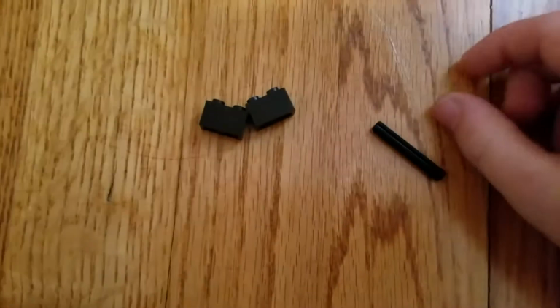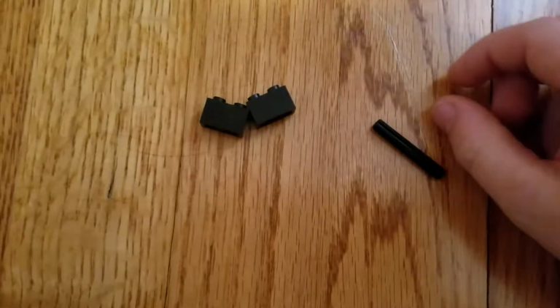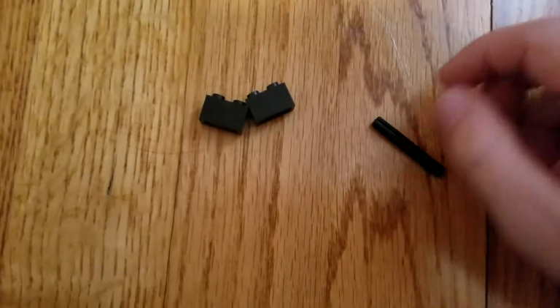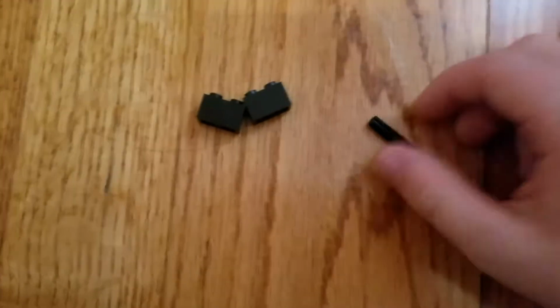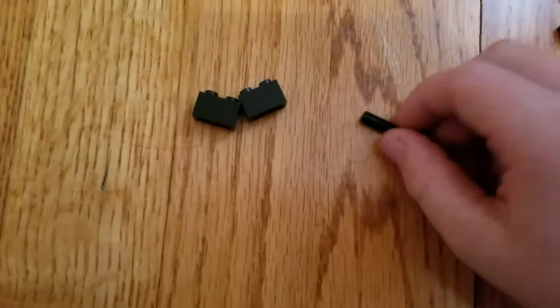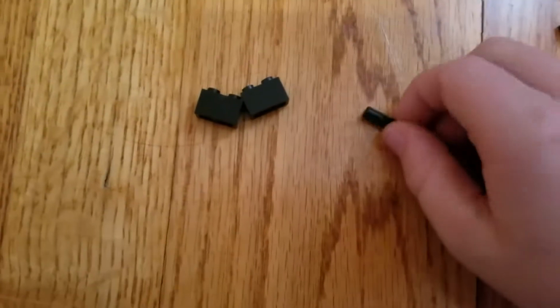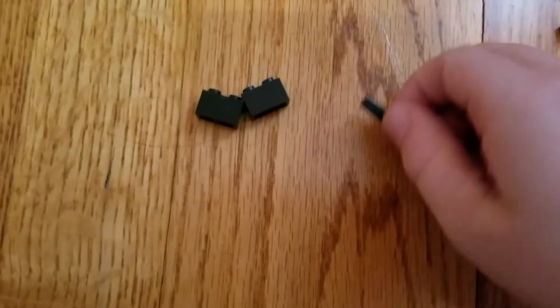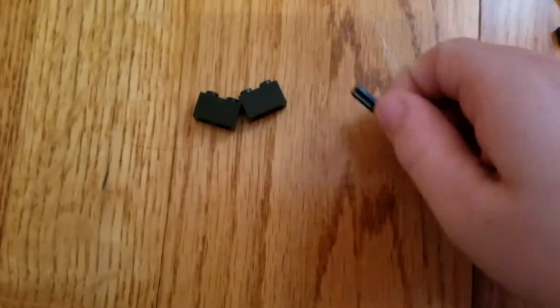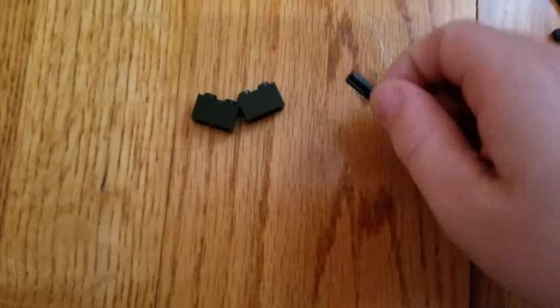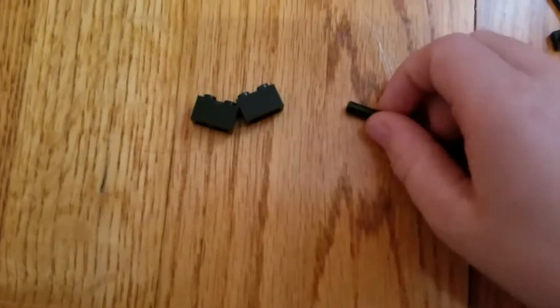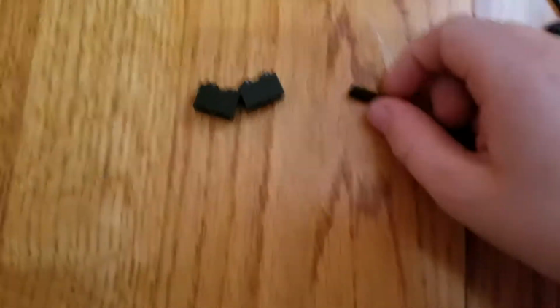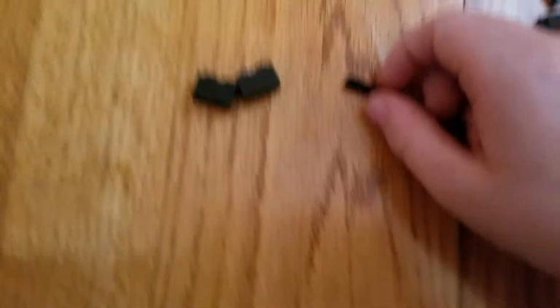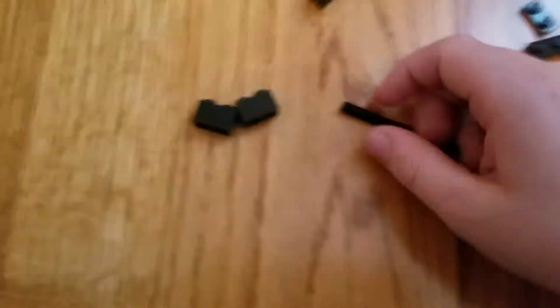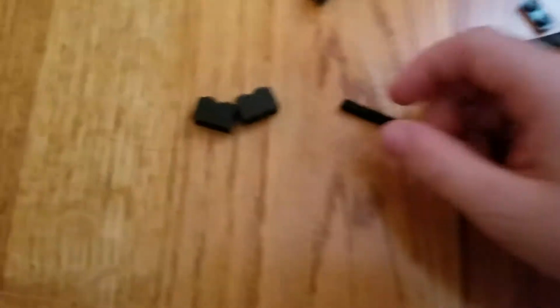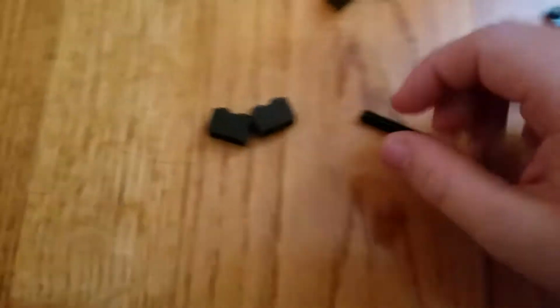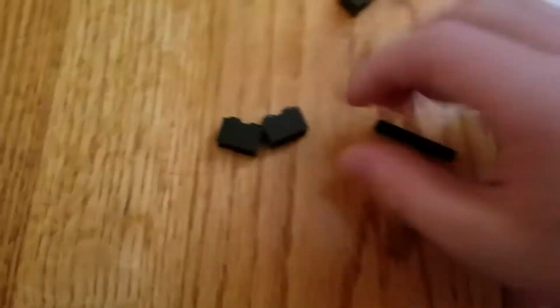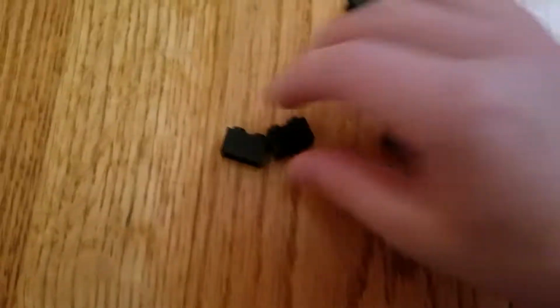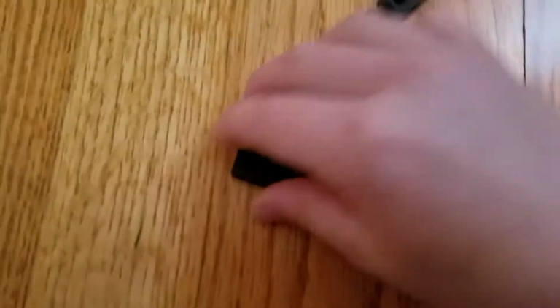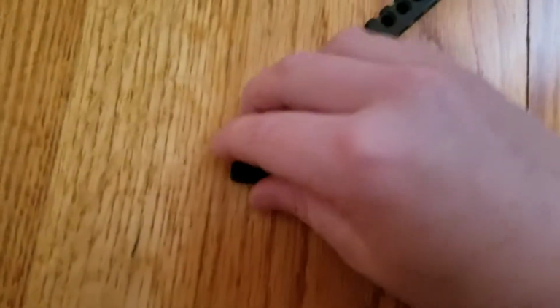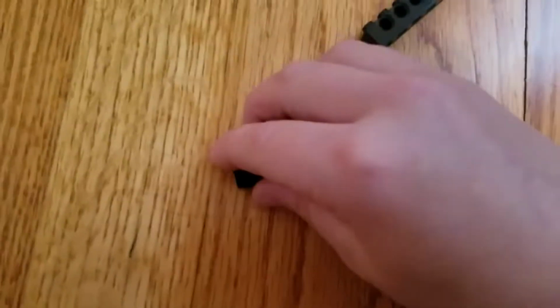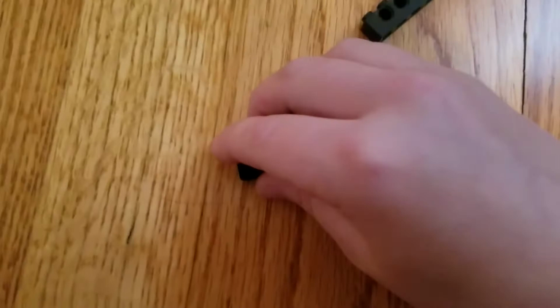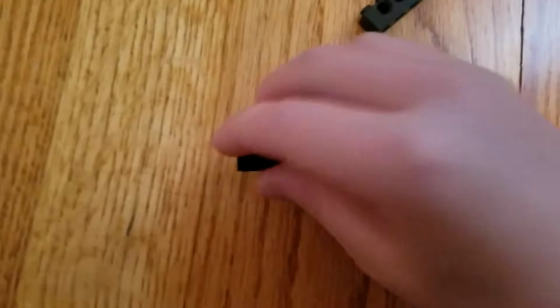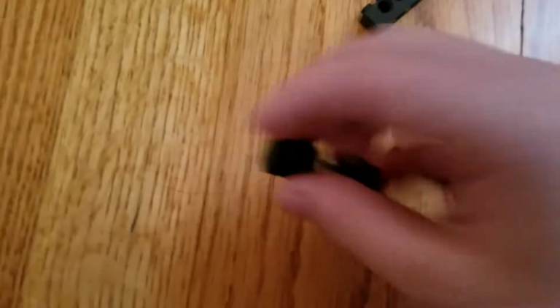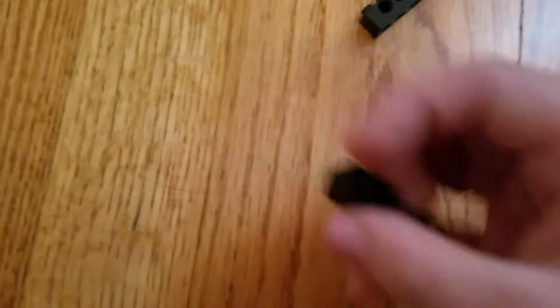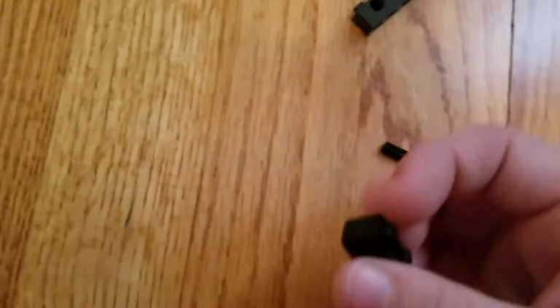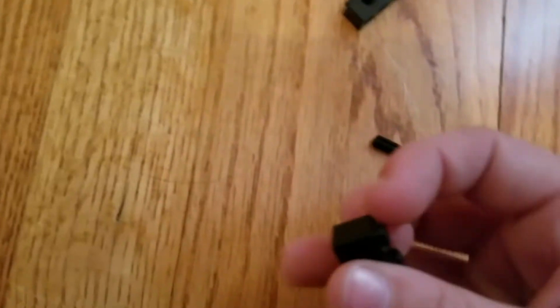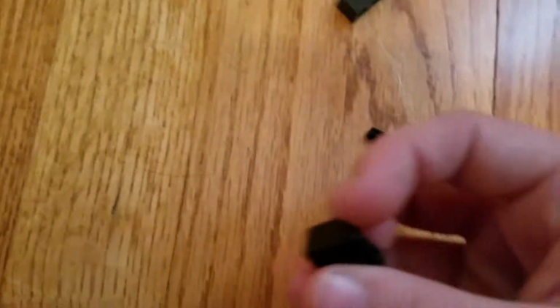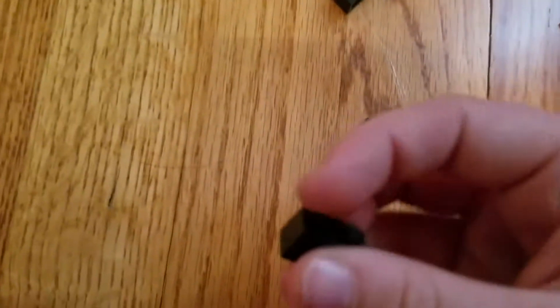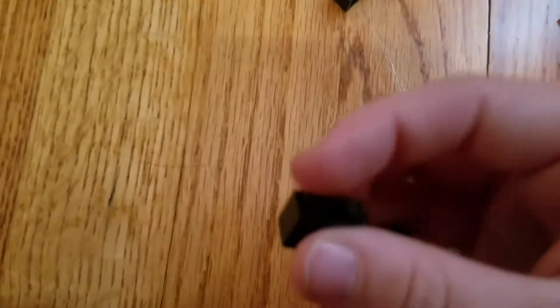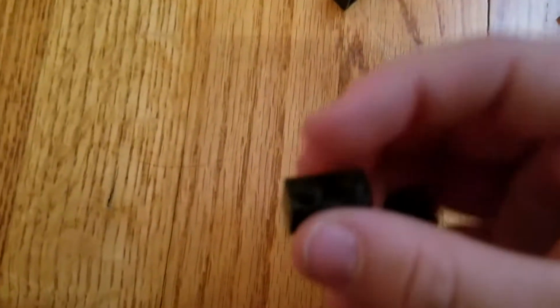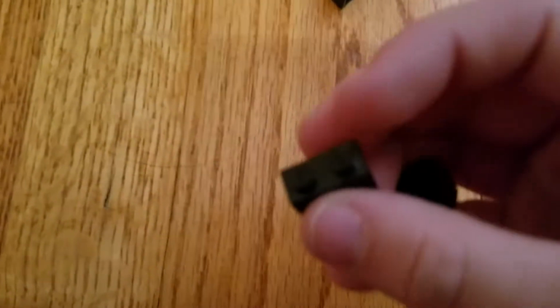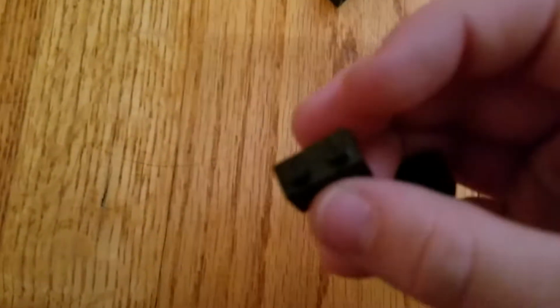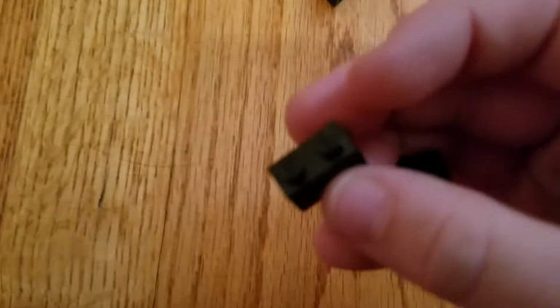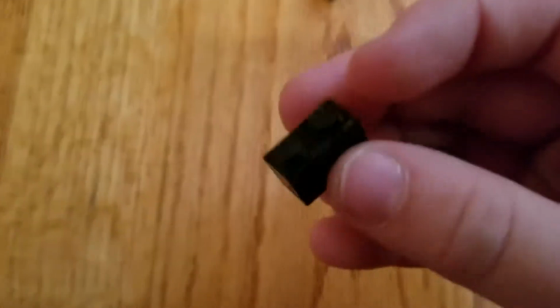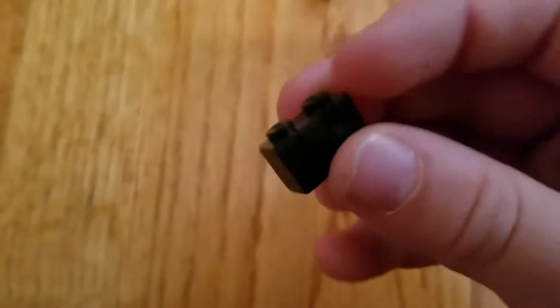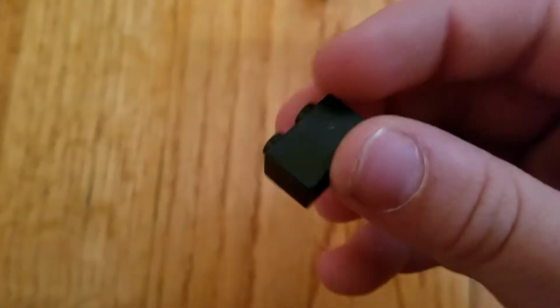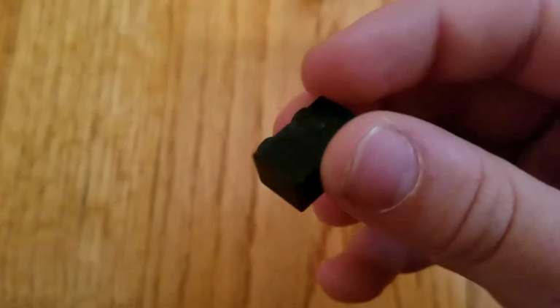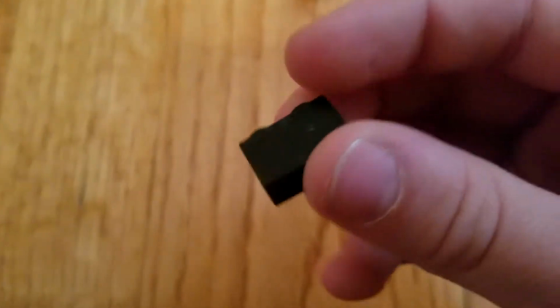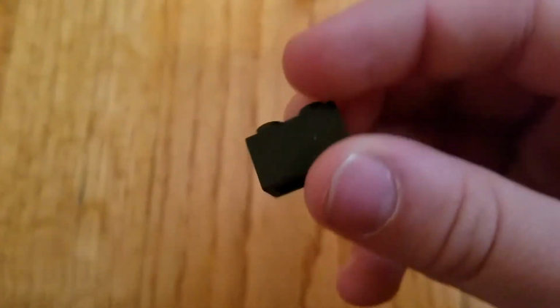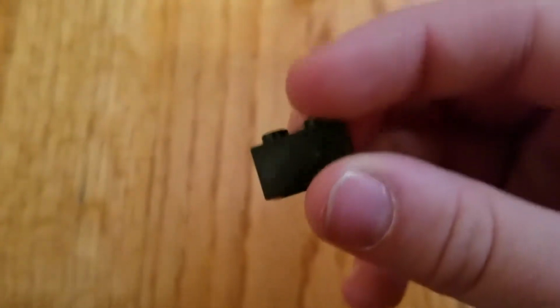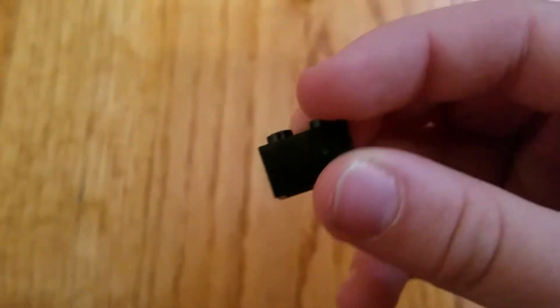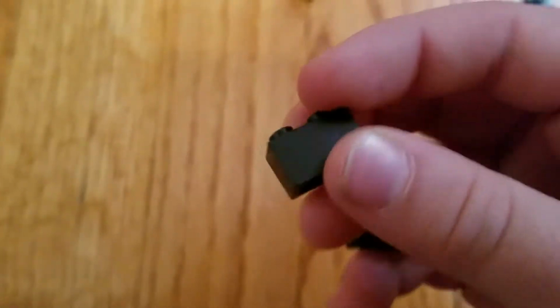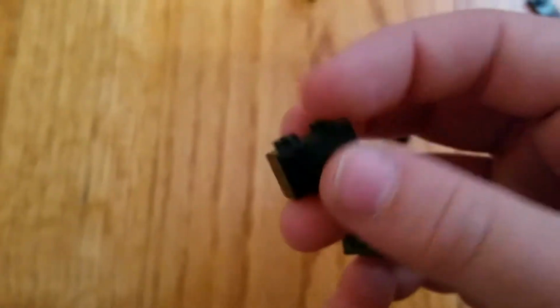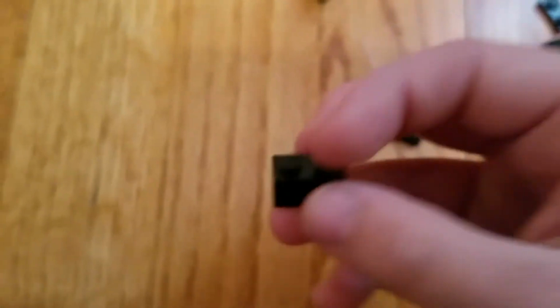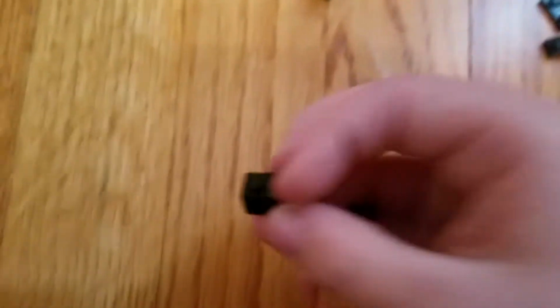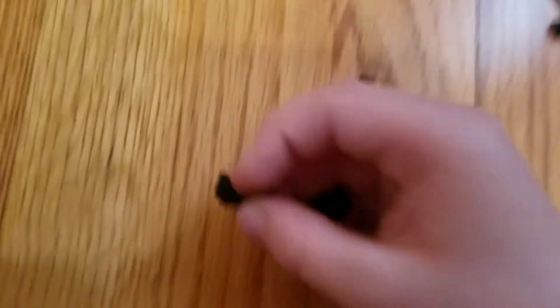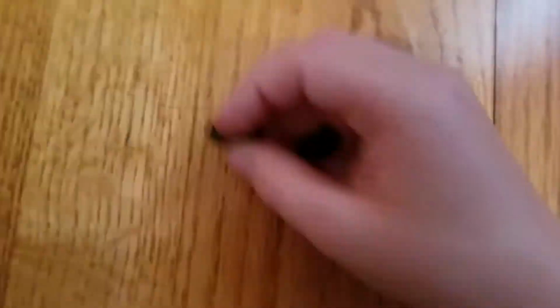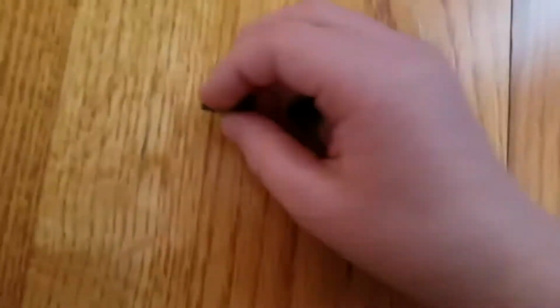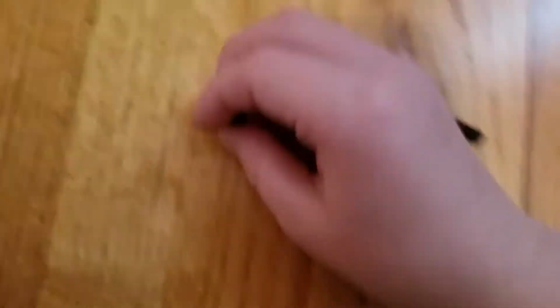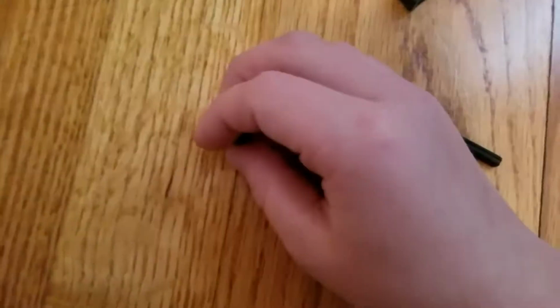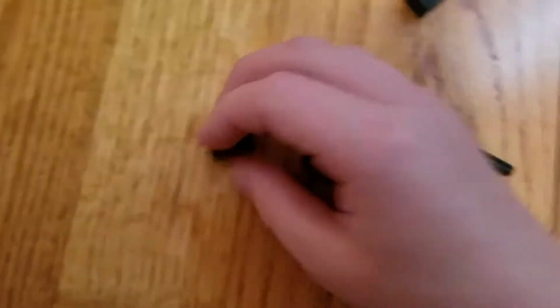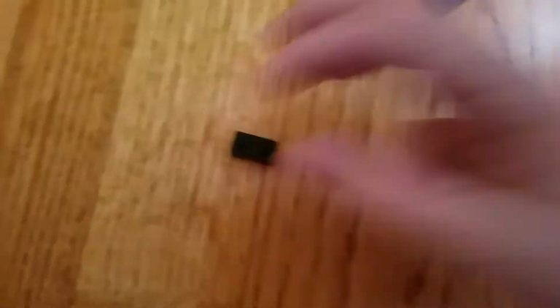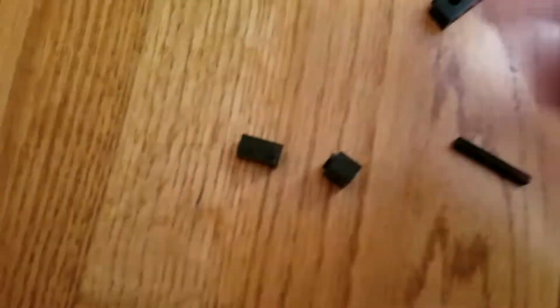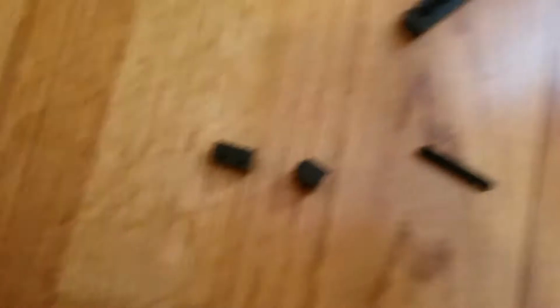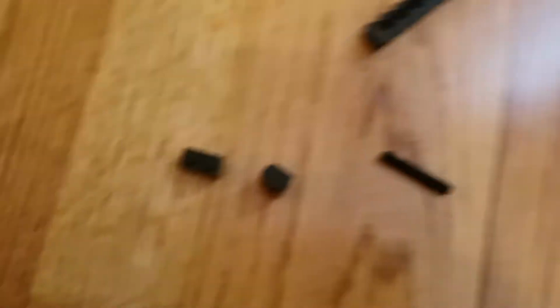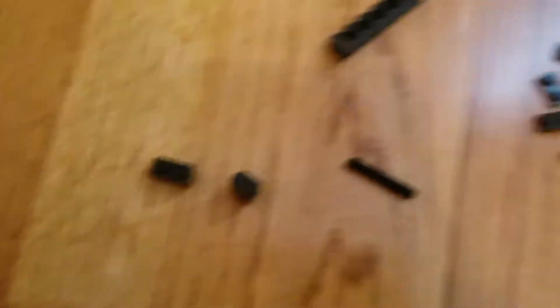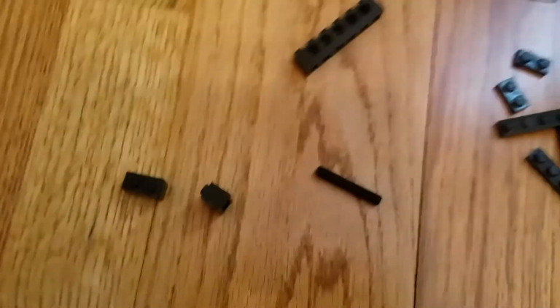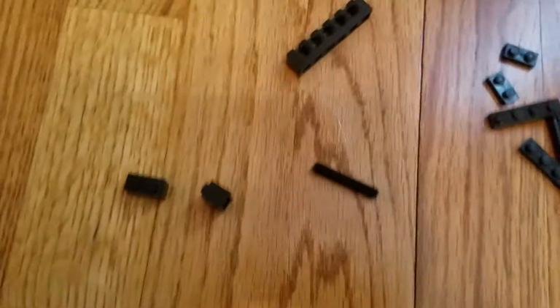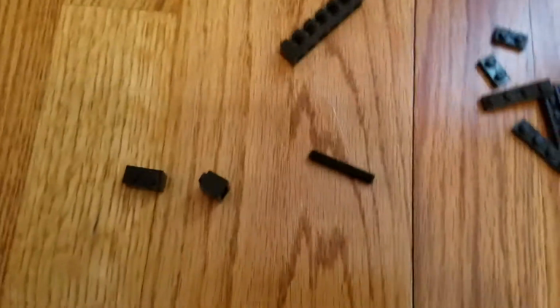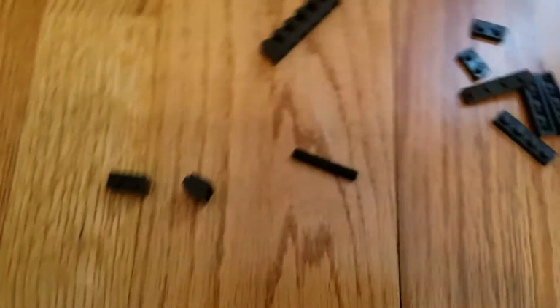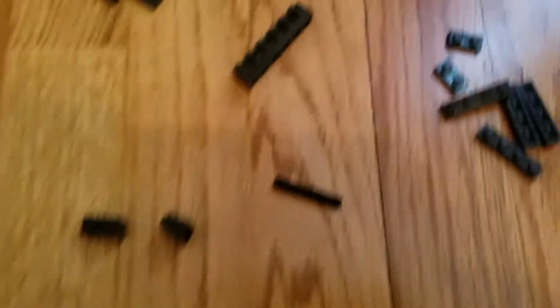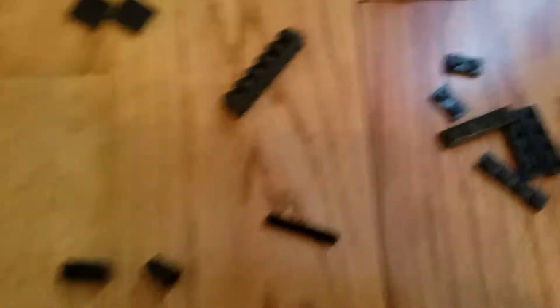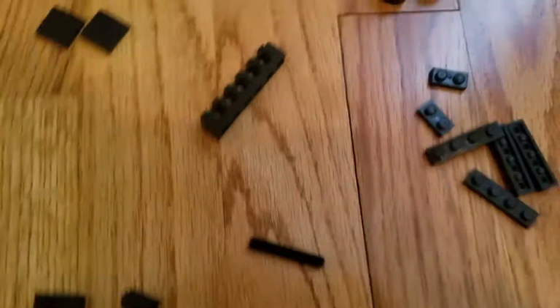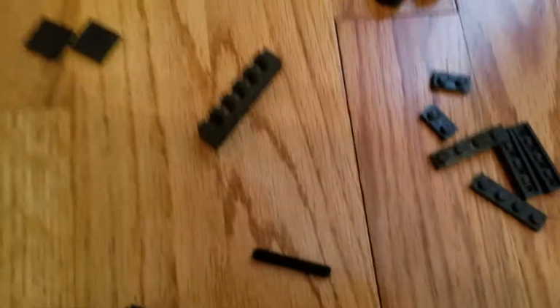And obviously one of these, and then 2 1x2 bricks. So let's just get started.